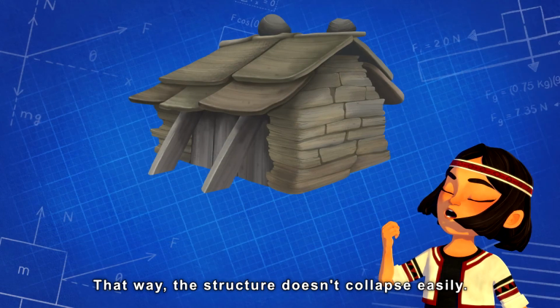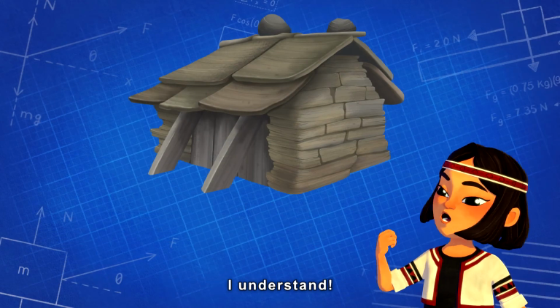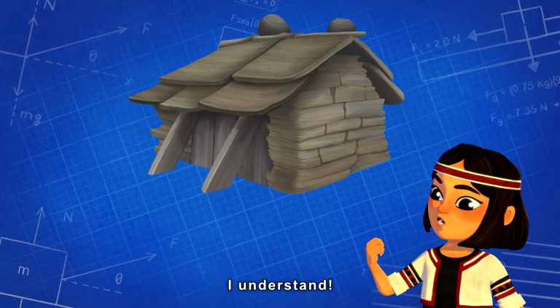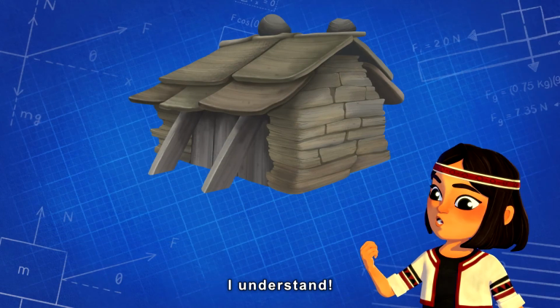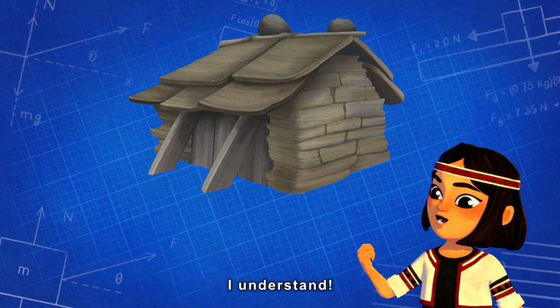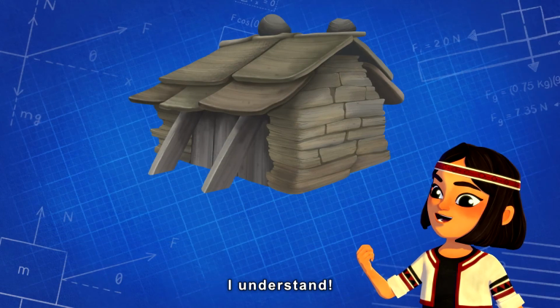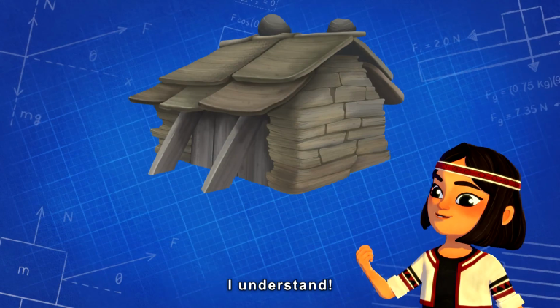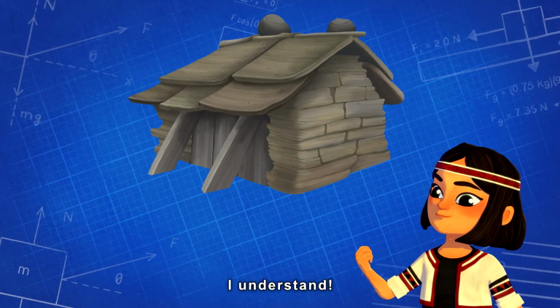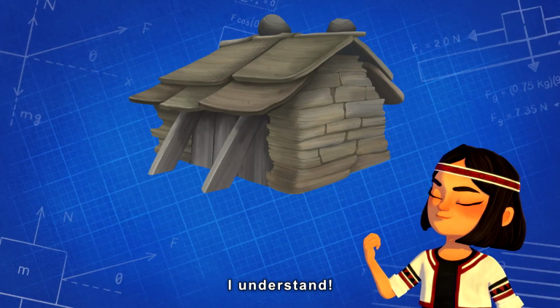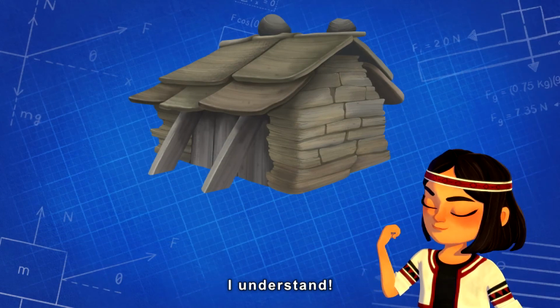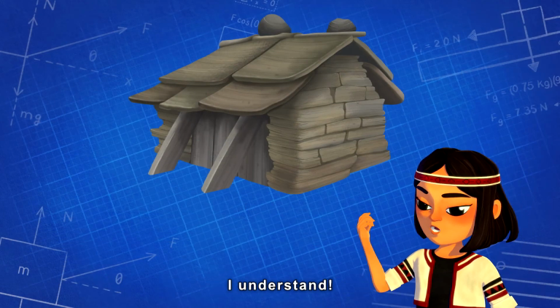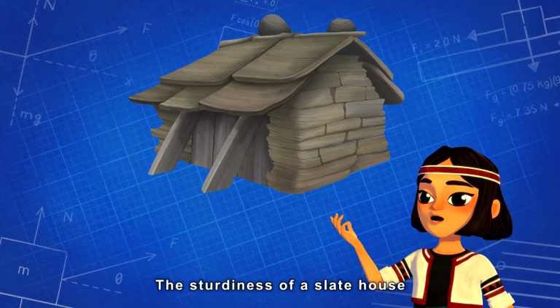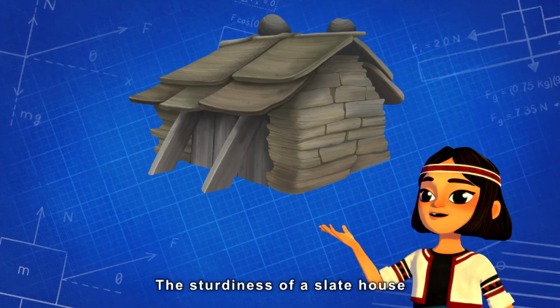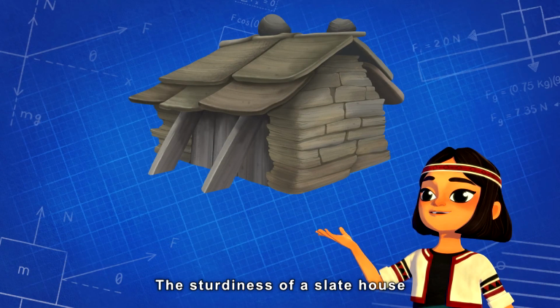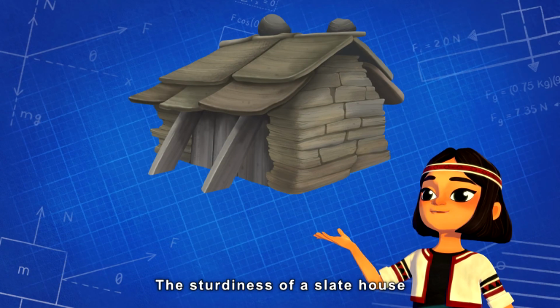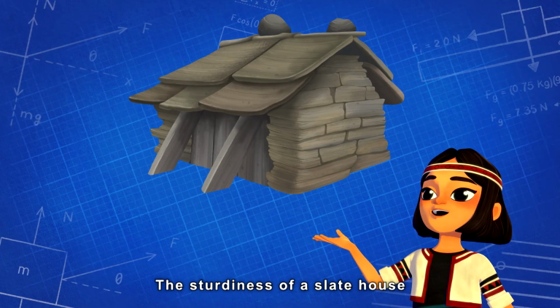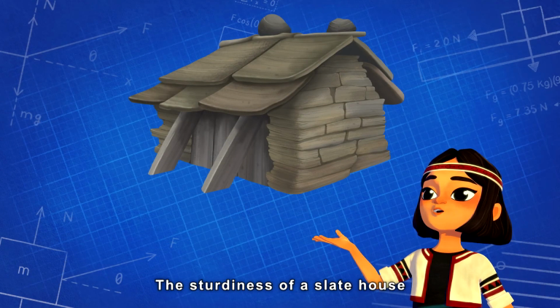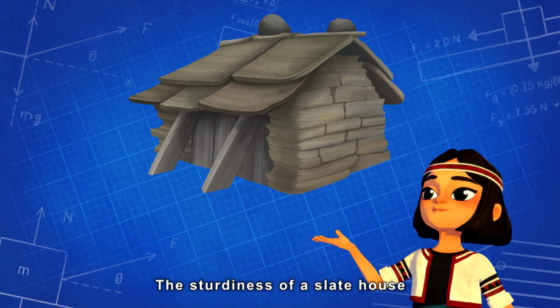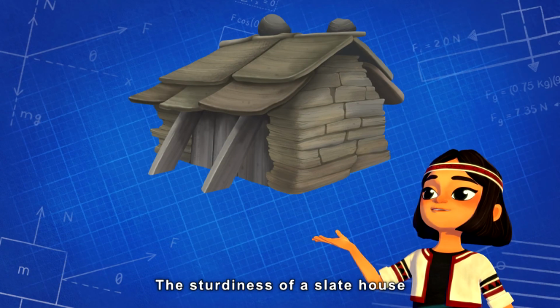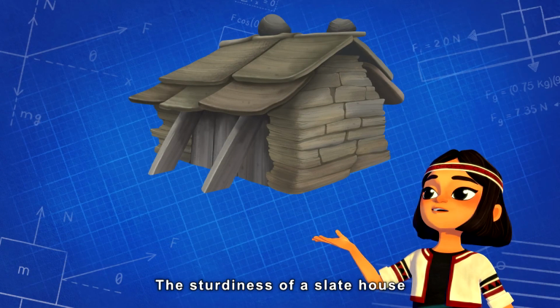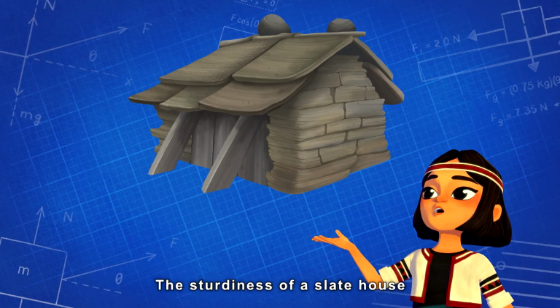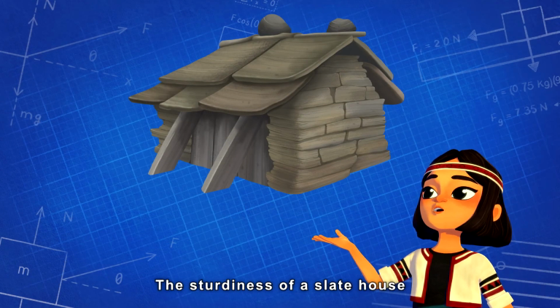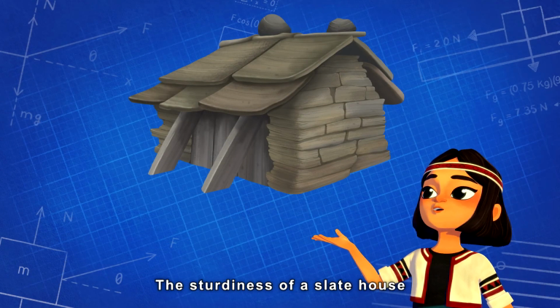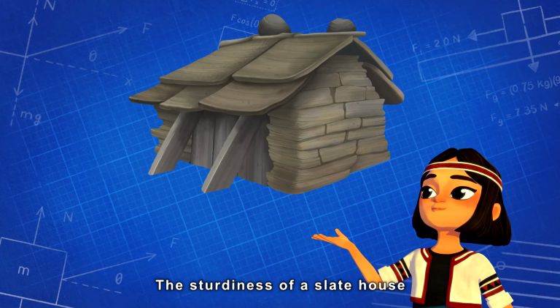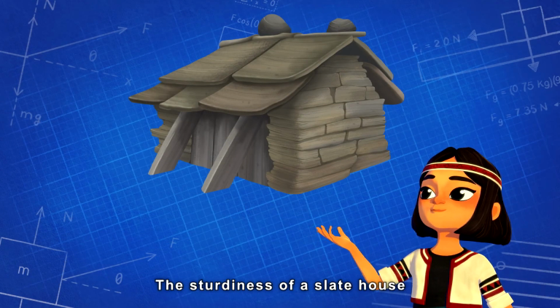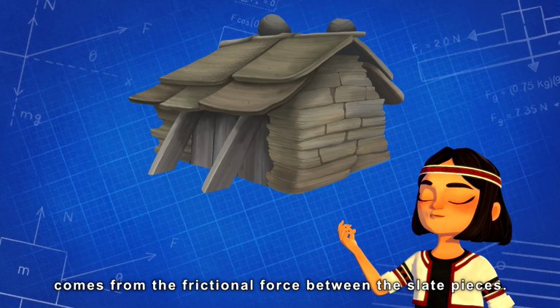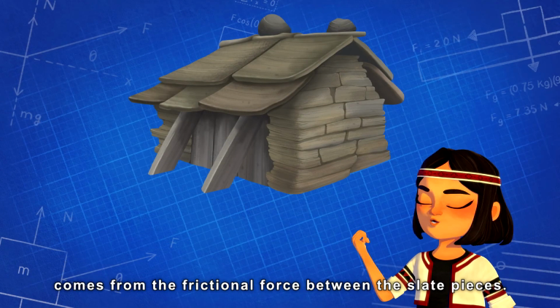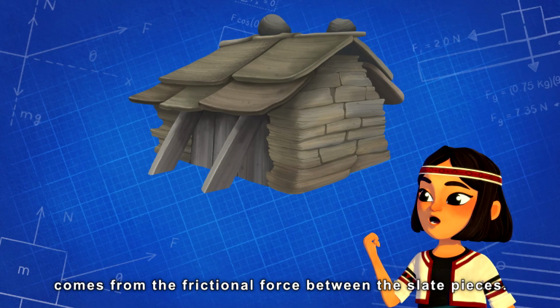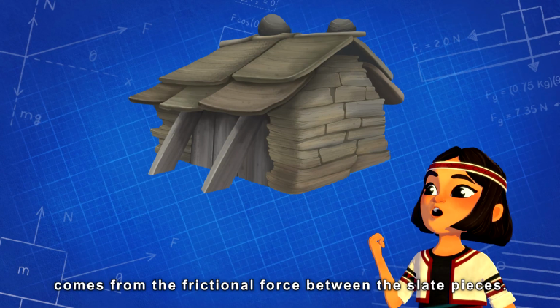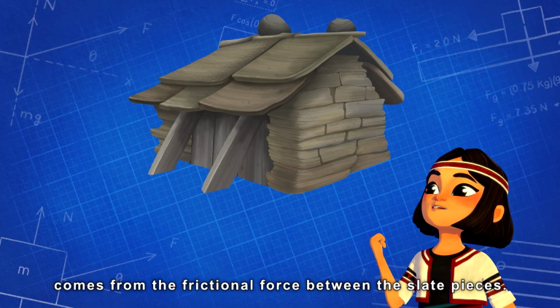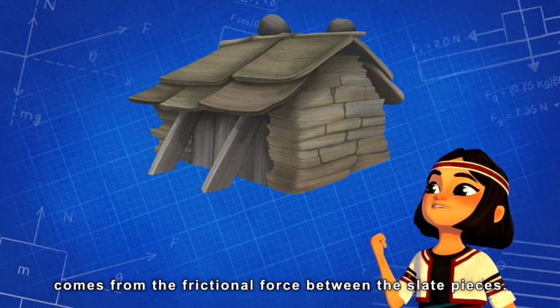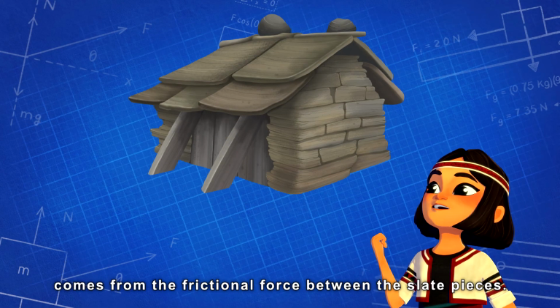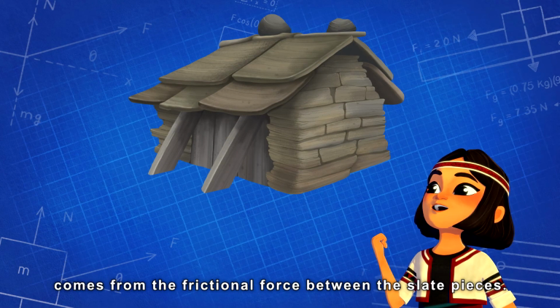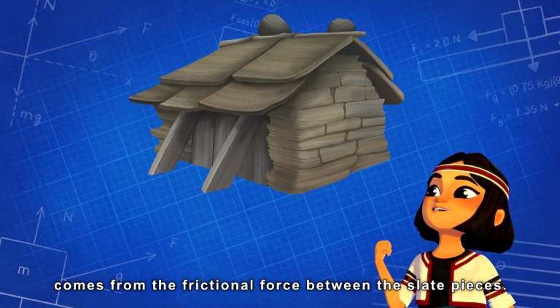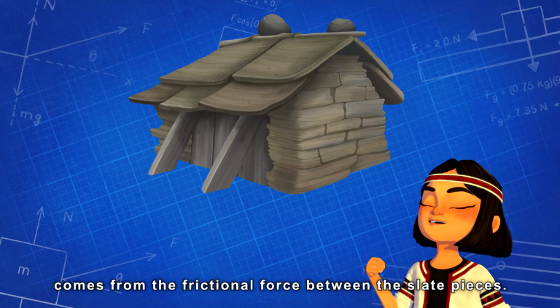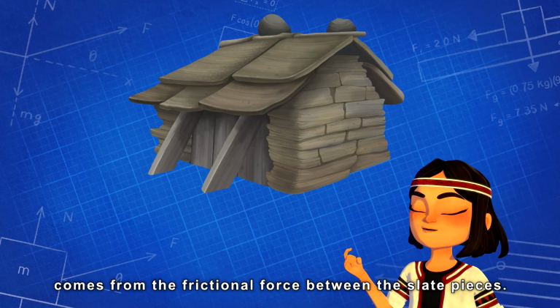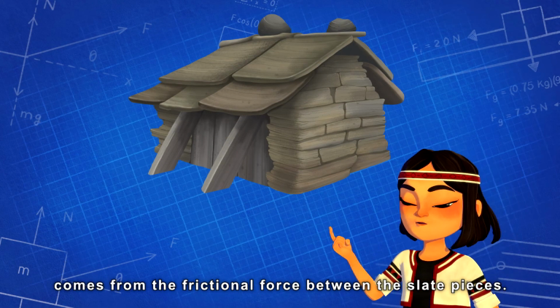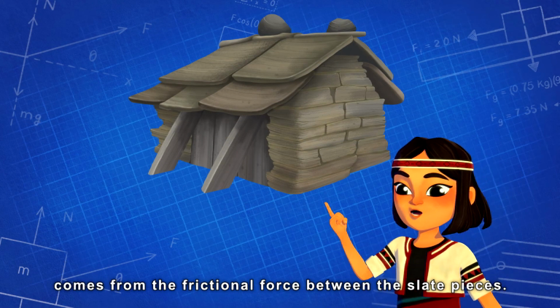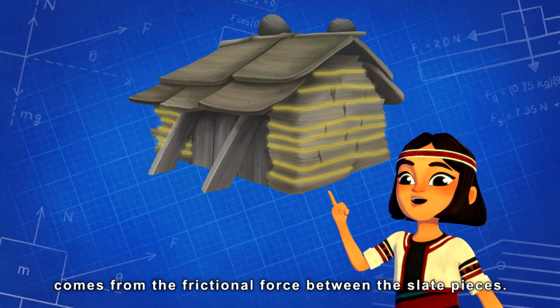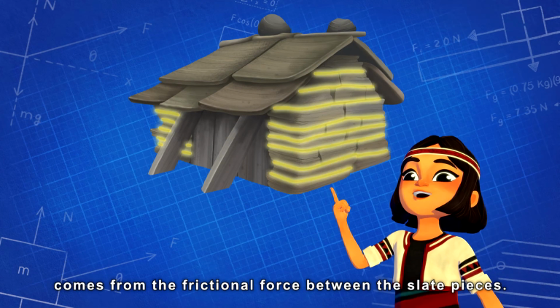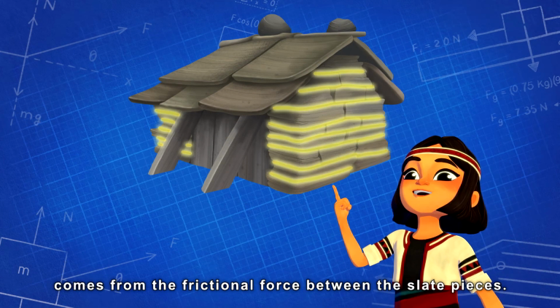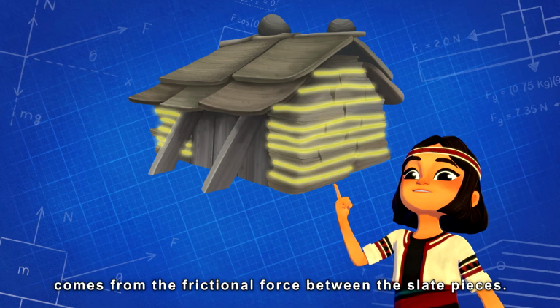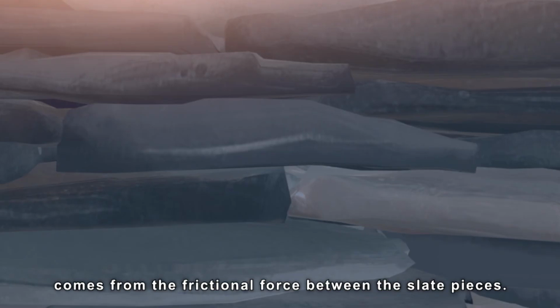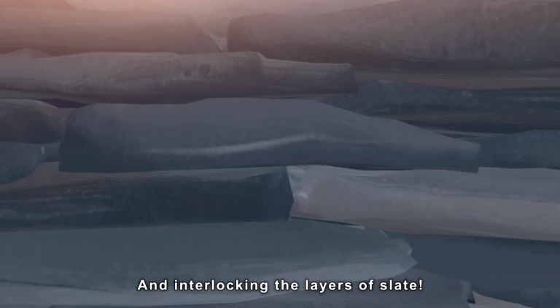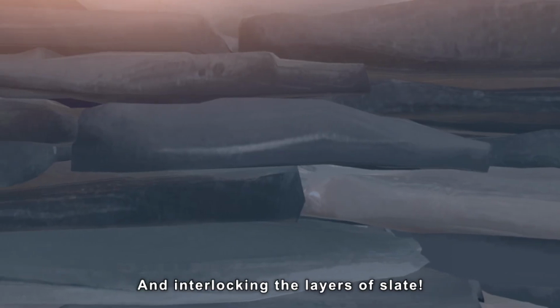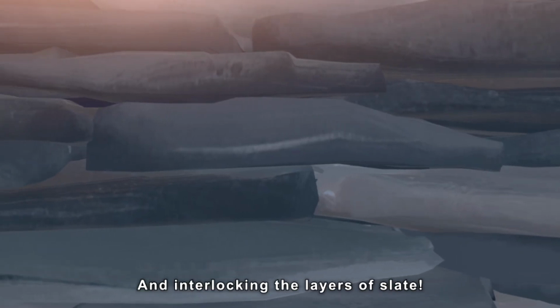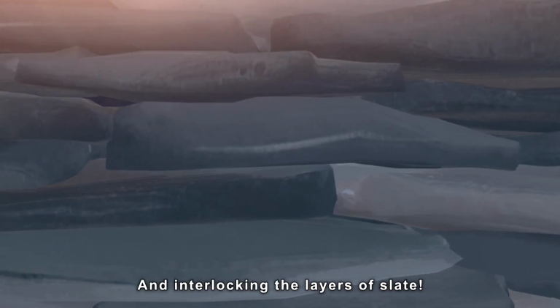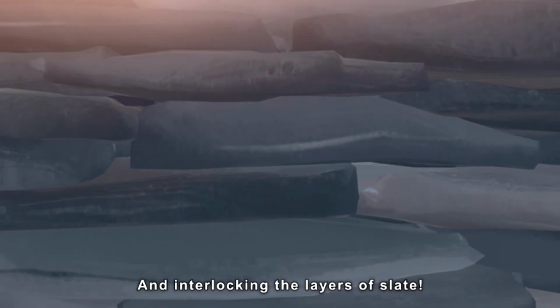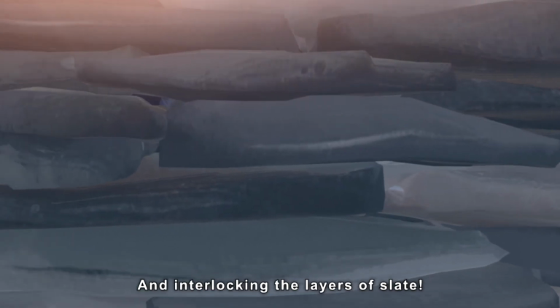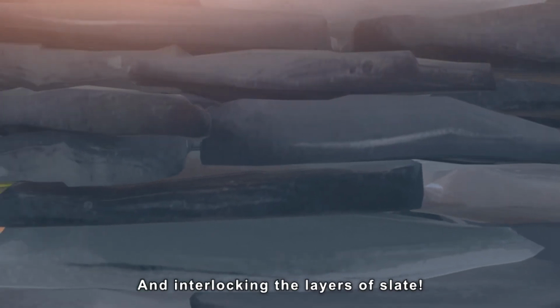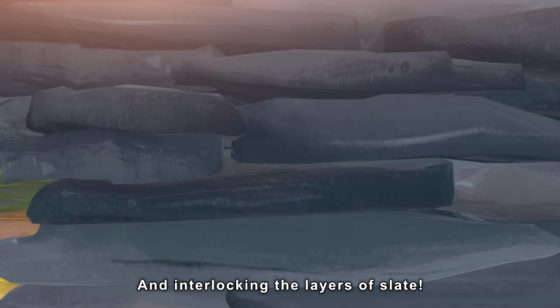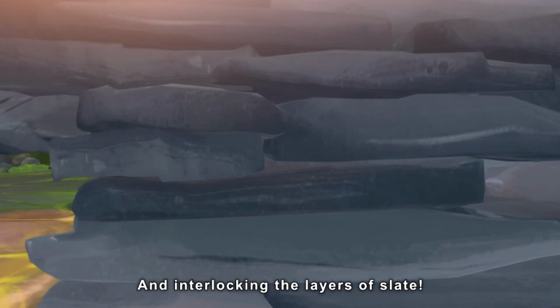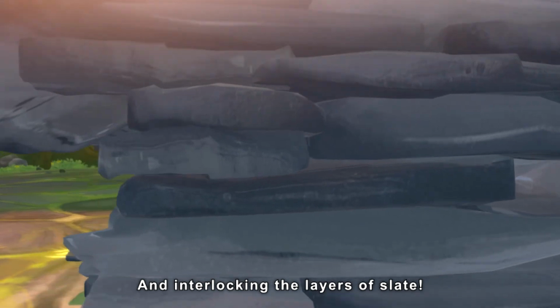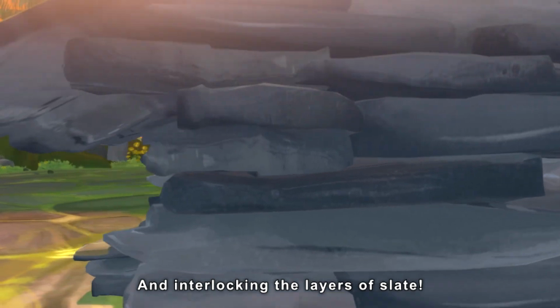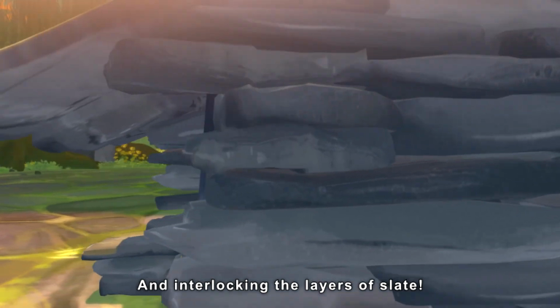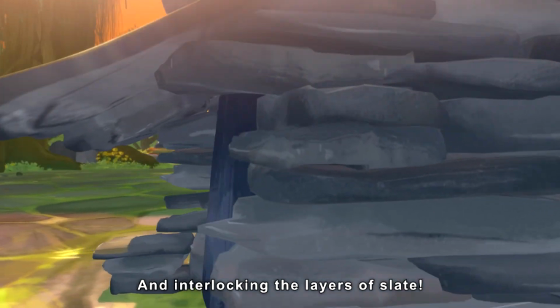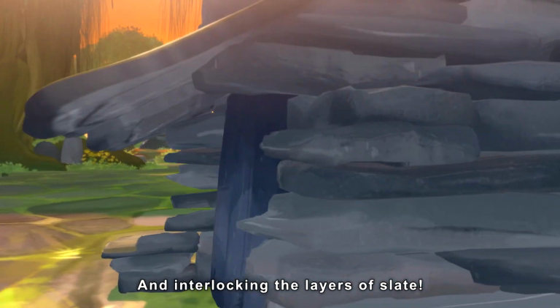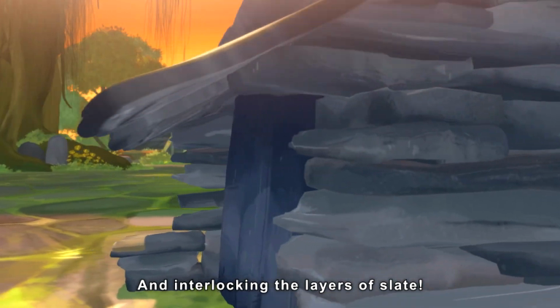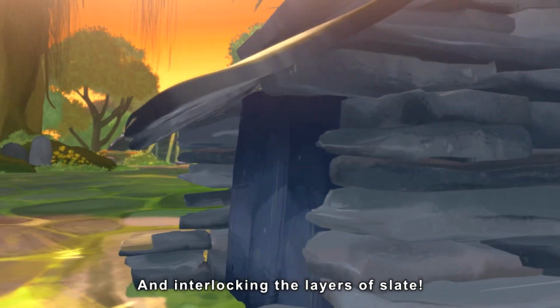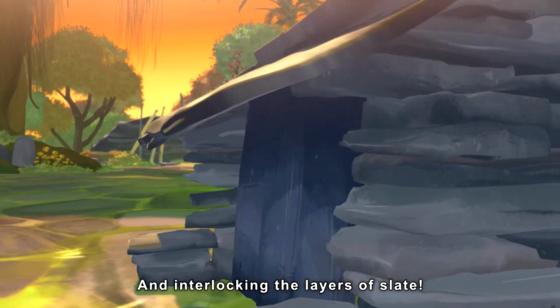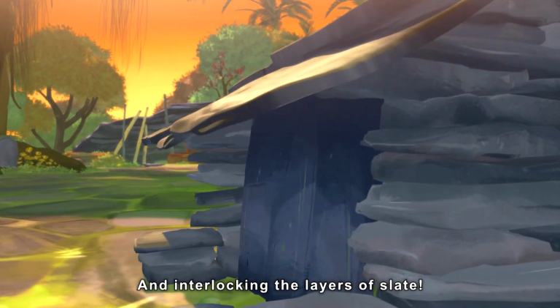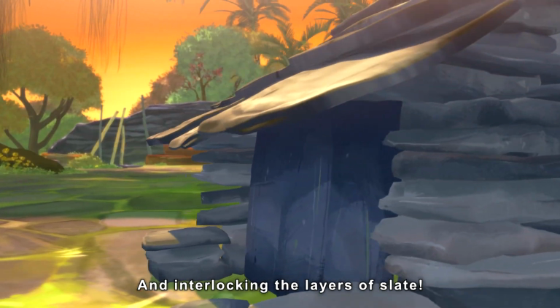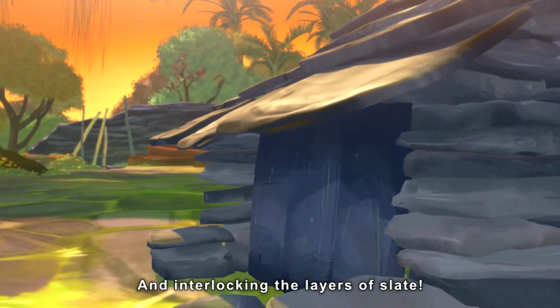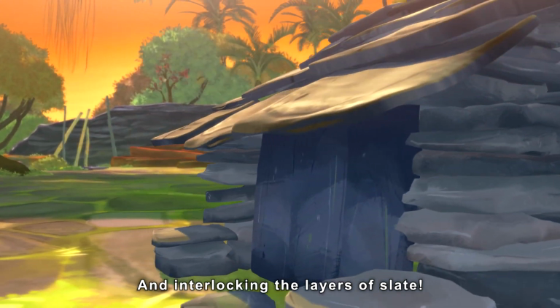I understand. The sturdiness of a slate house comes from the frictional force between the slate pieces, and the interlocking layers of slate.